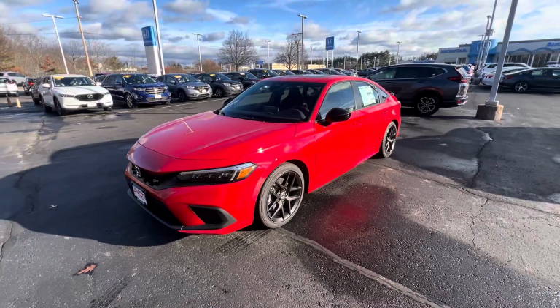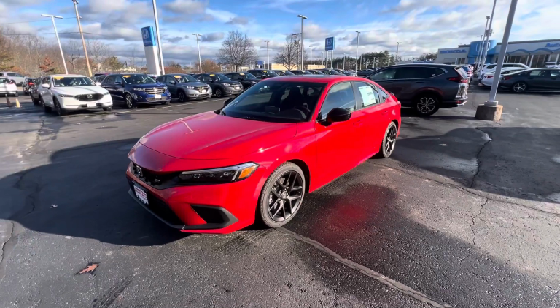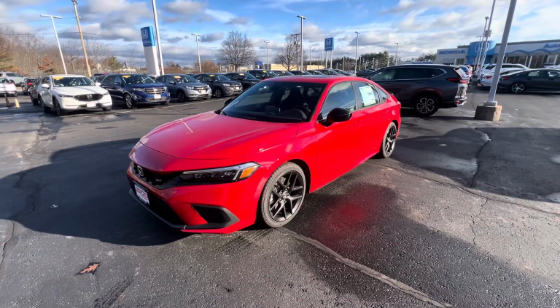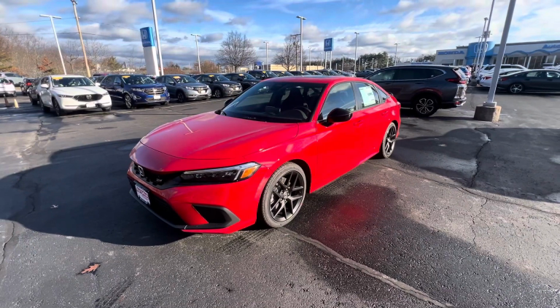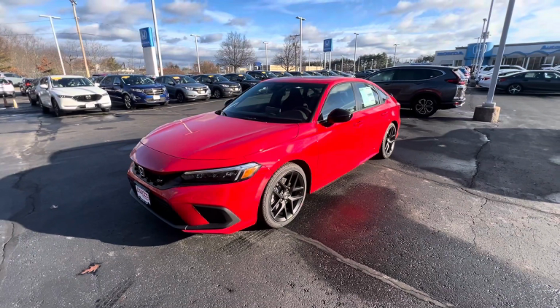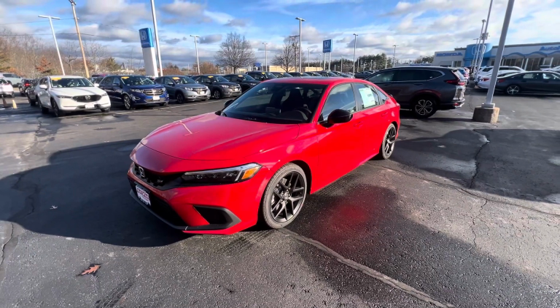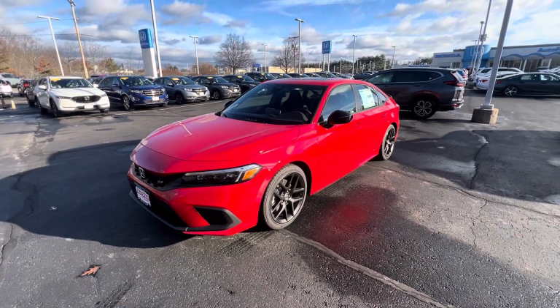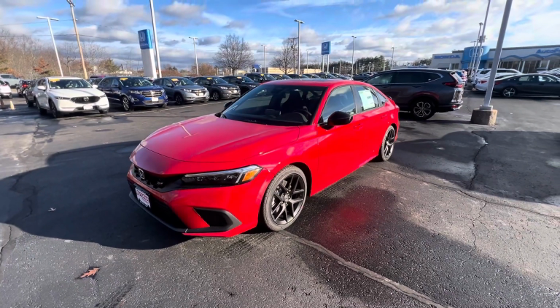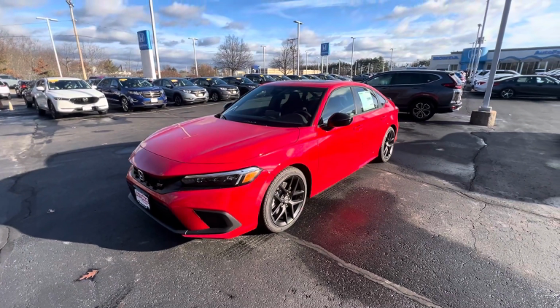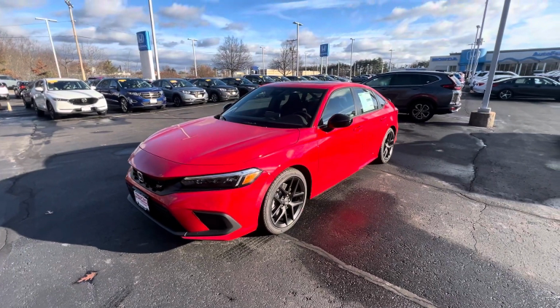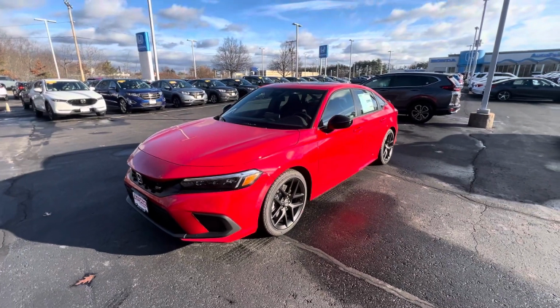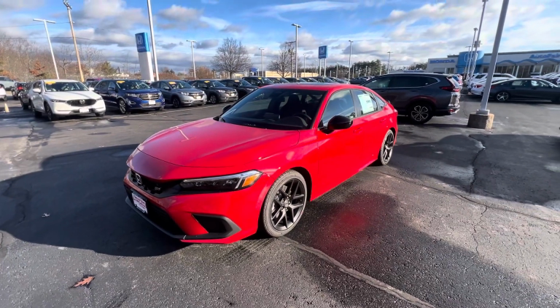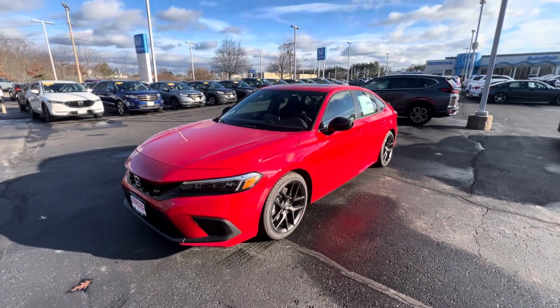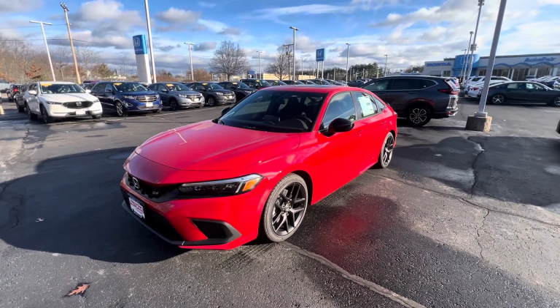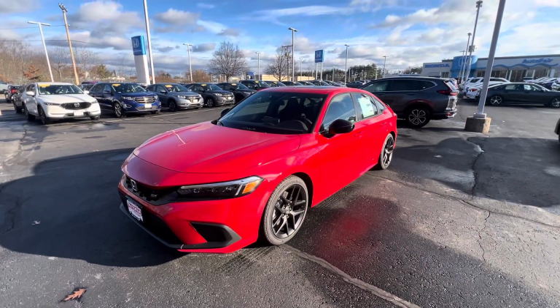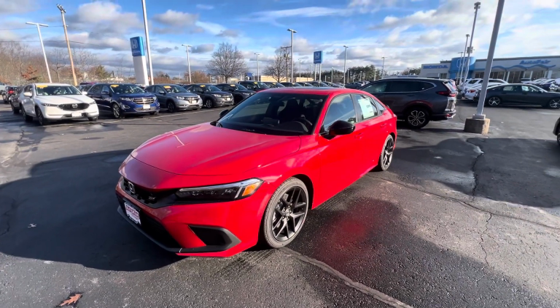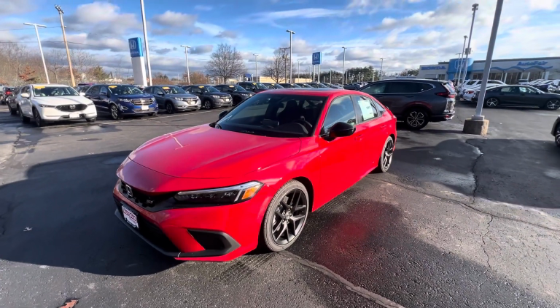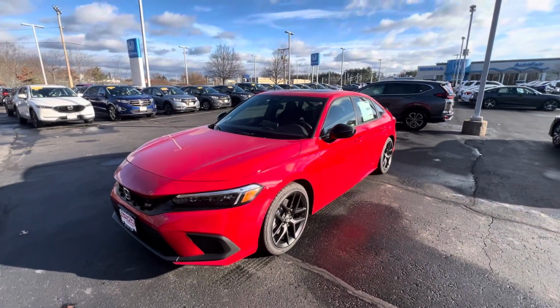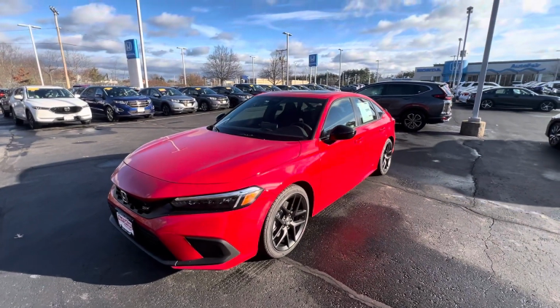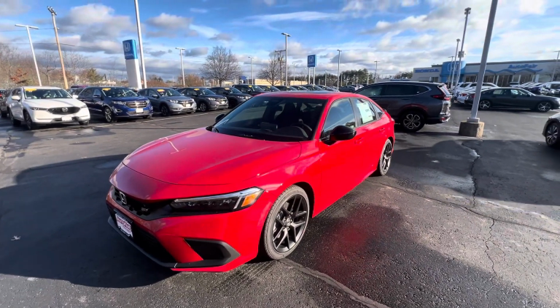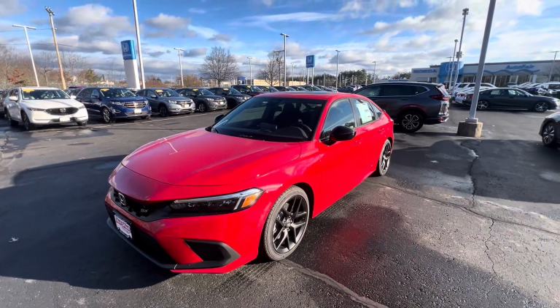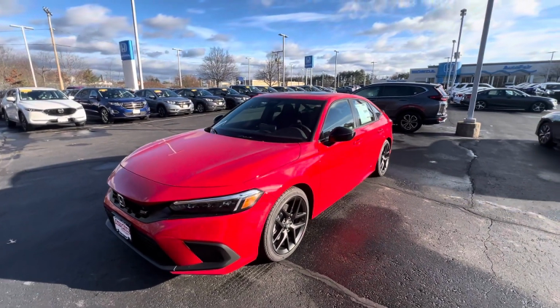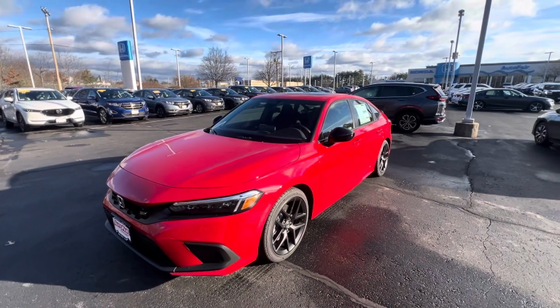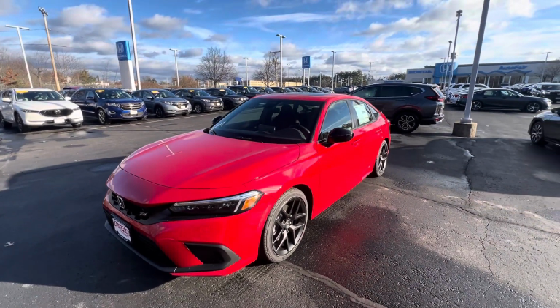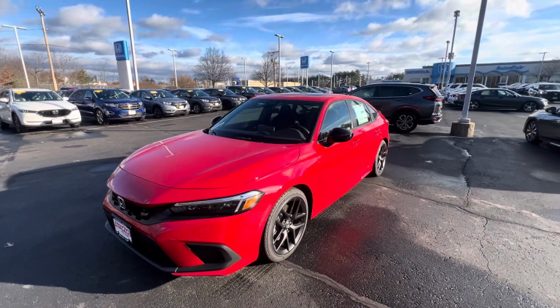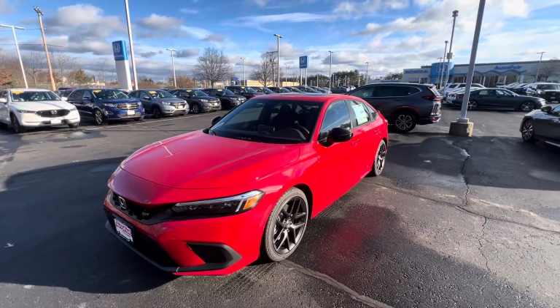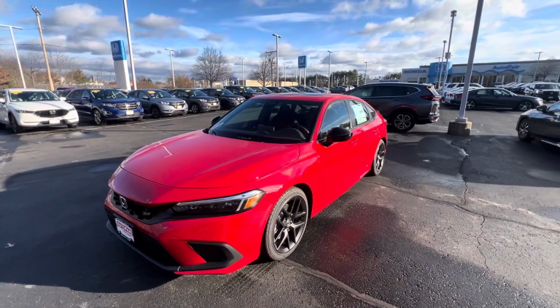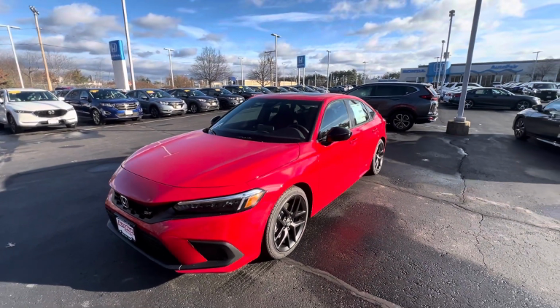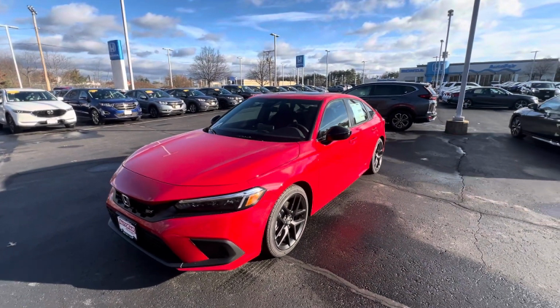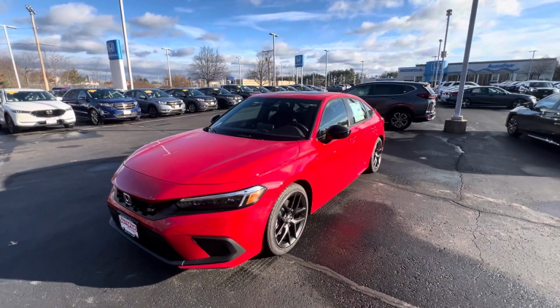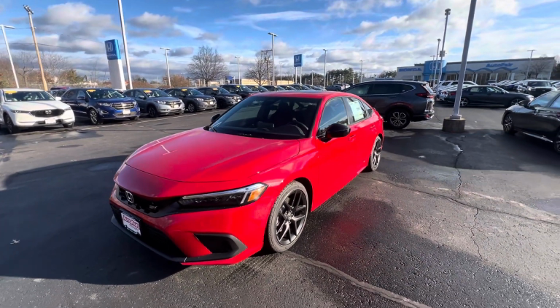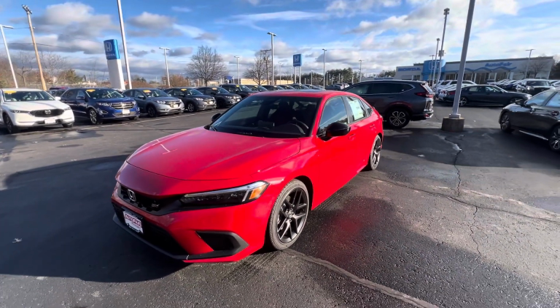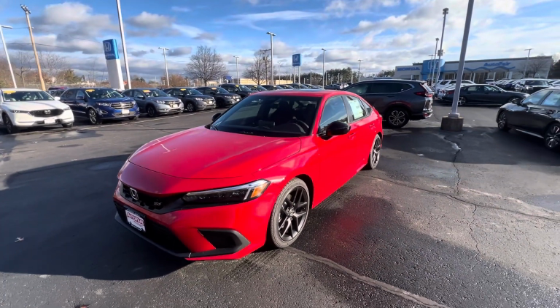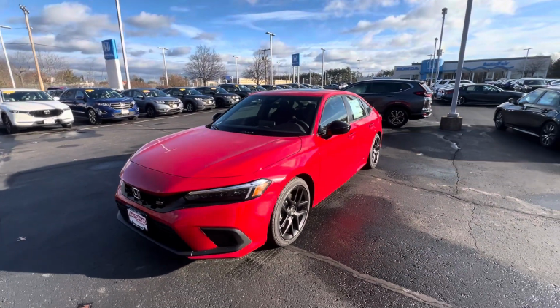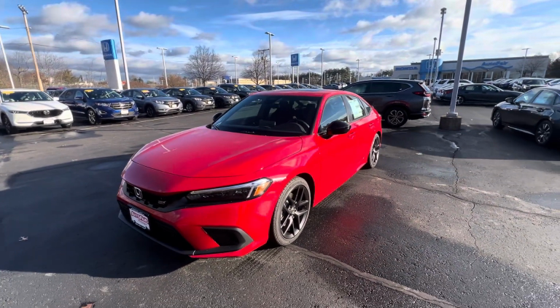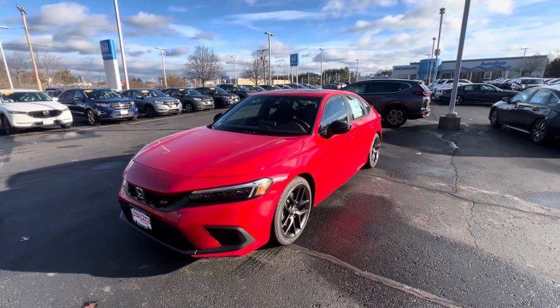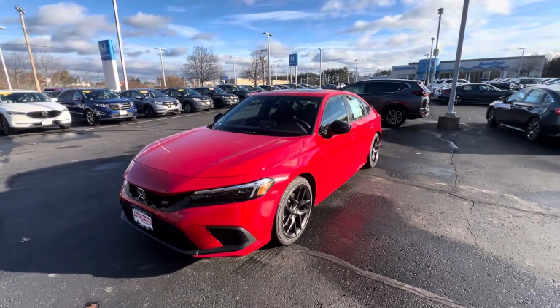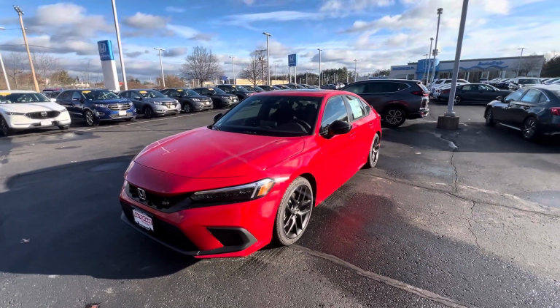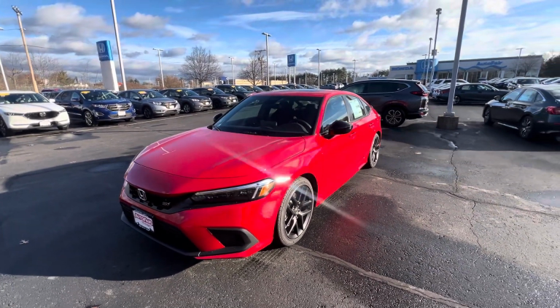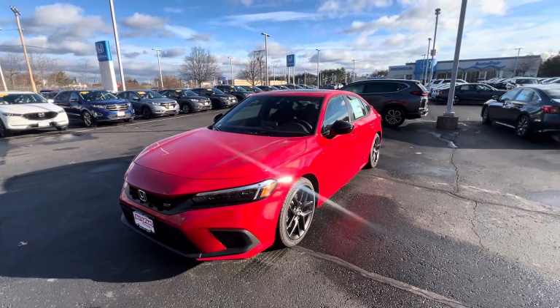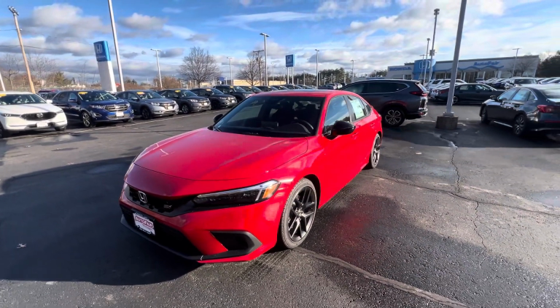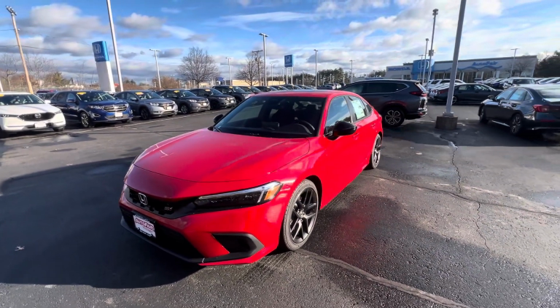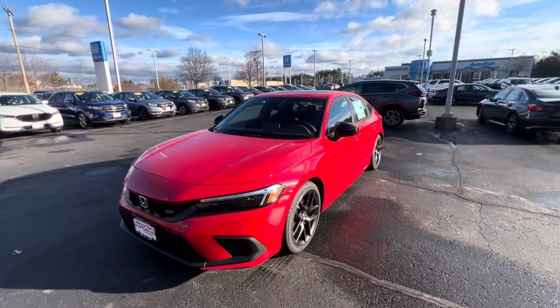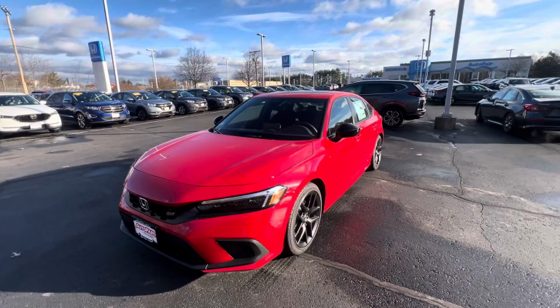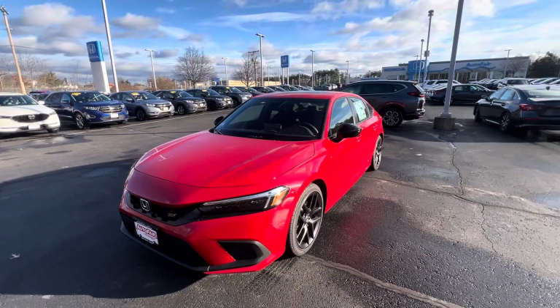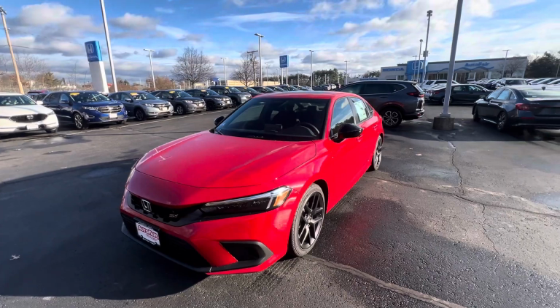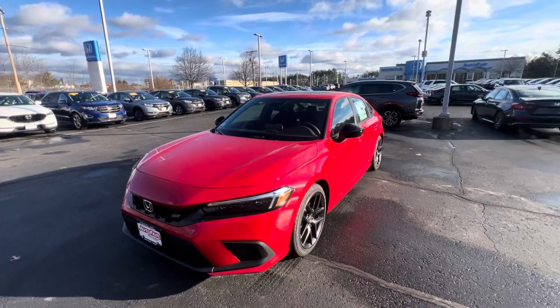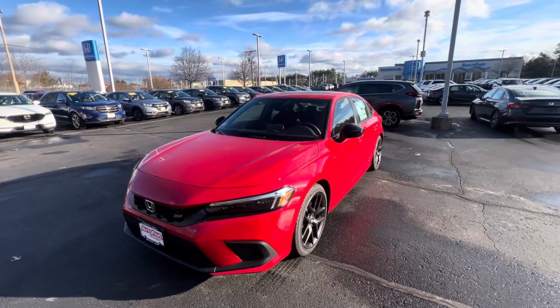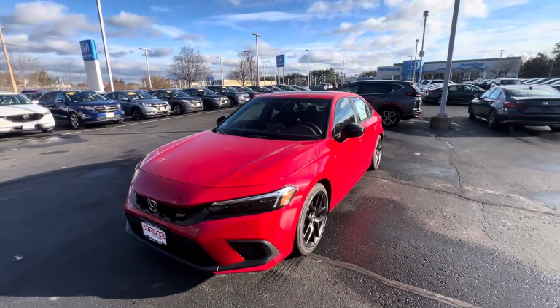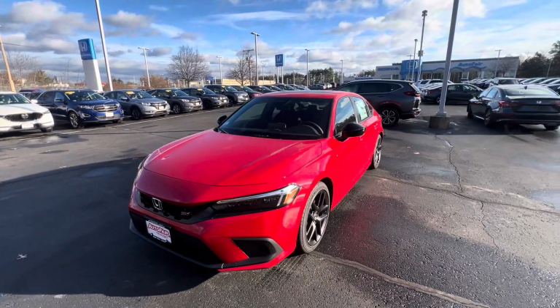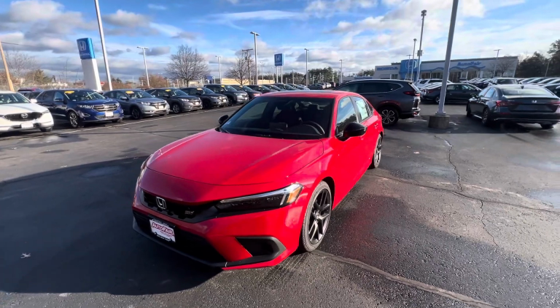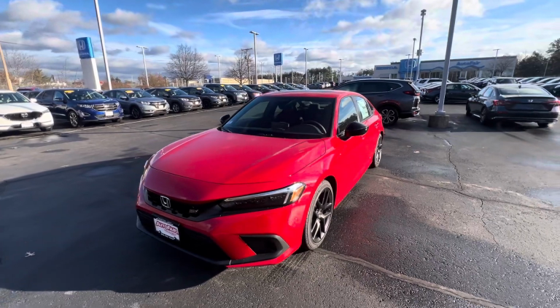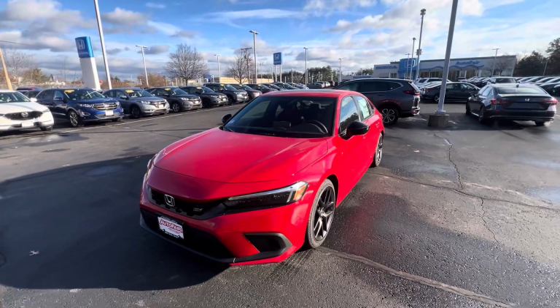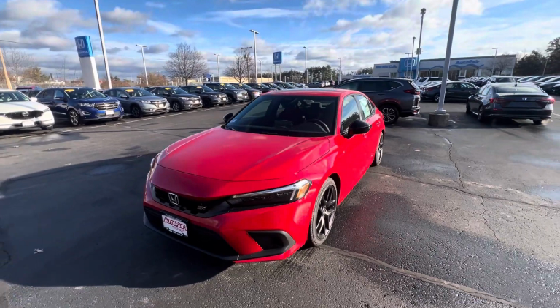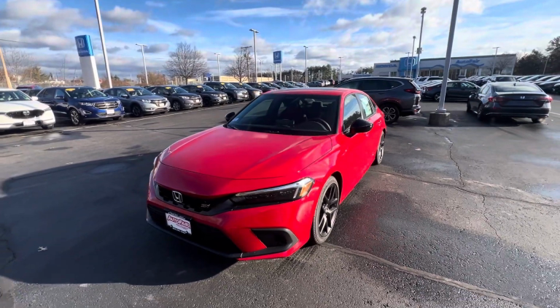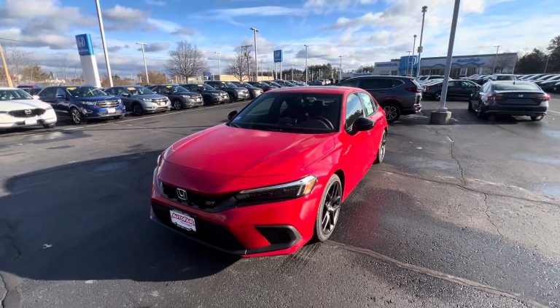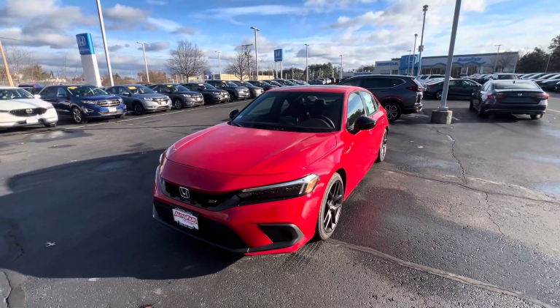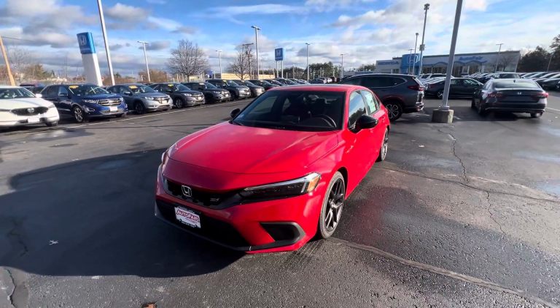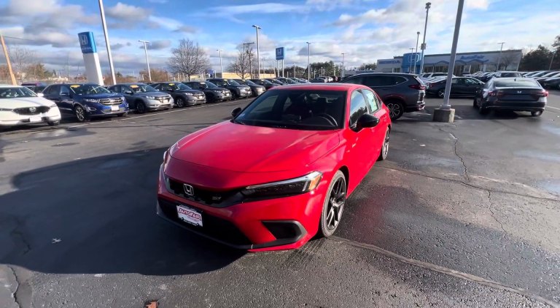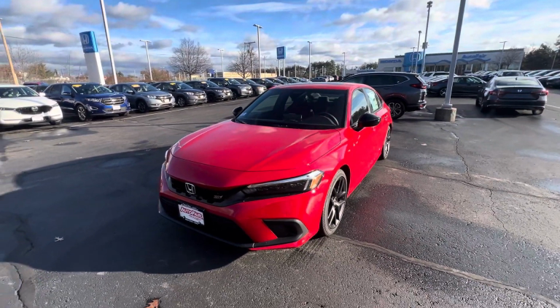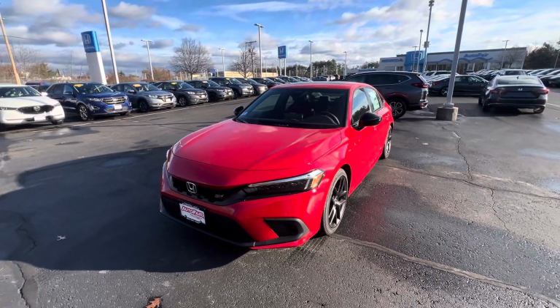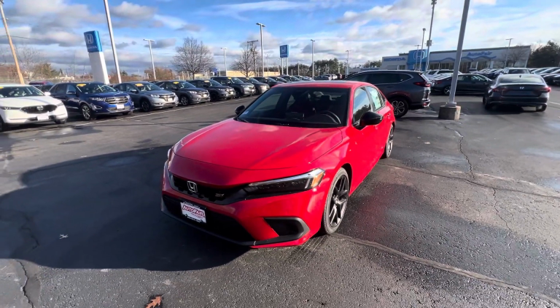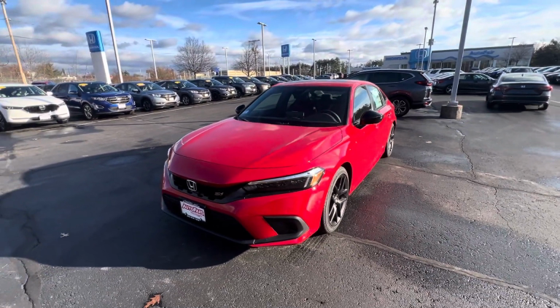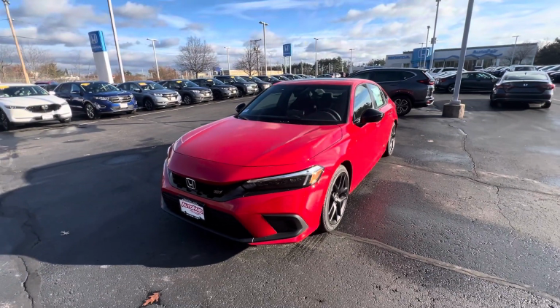Hey, good morning. This is Ernesto over at Auto for Honda coming to you with a quick walk-around video on this 2024 Honda Civic Si.